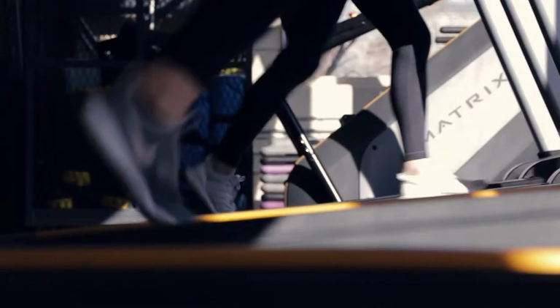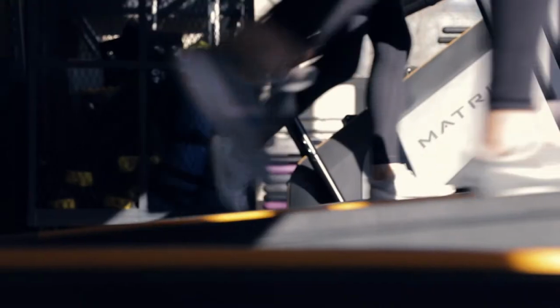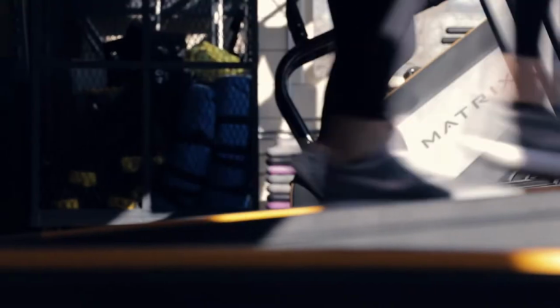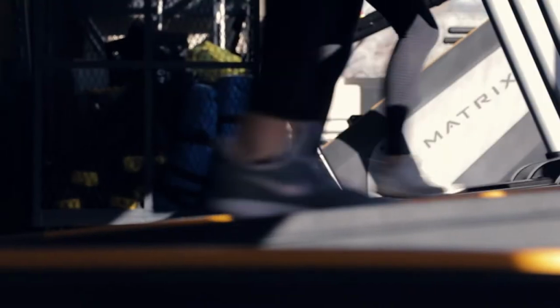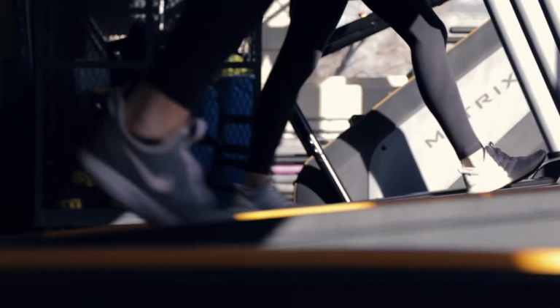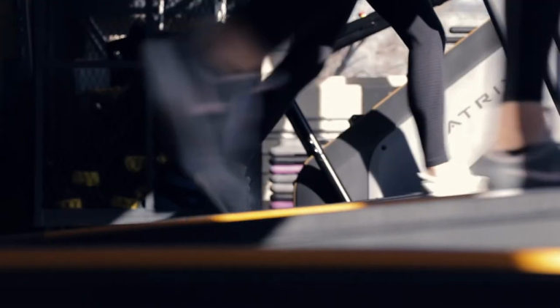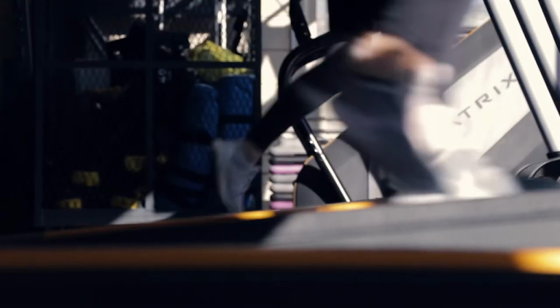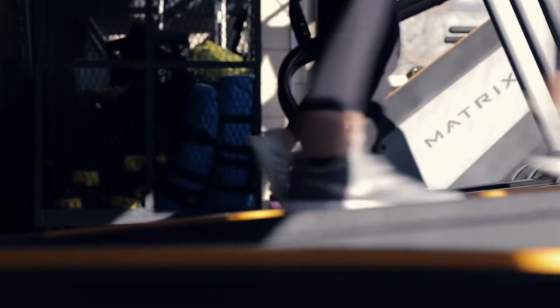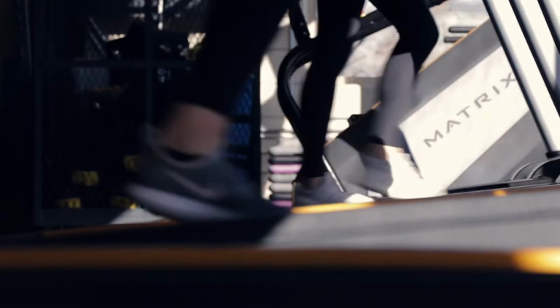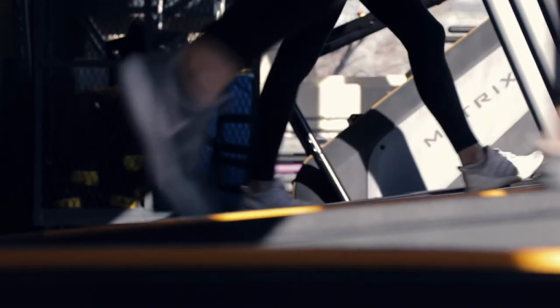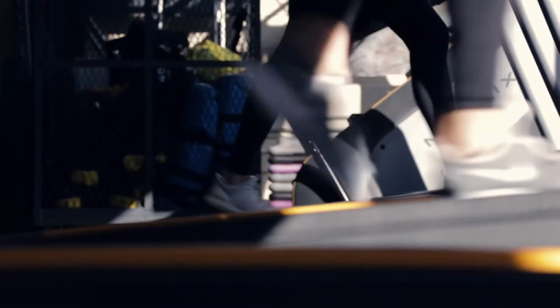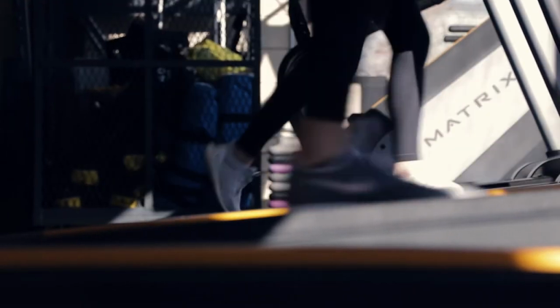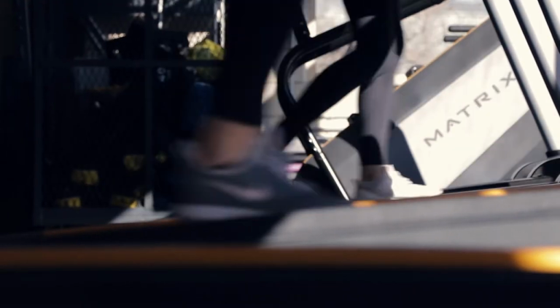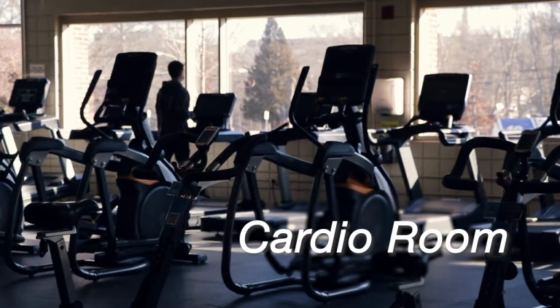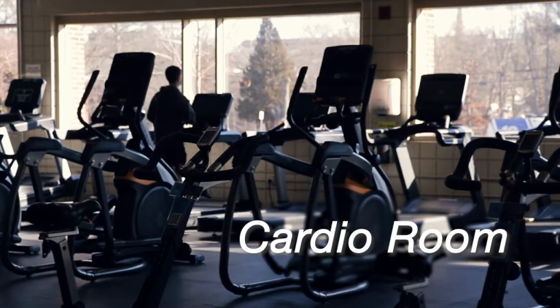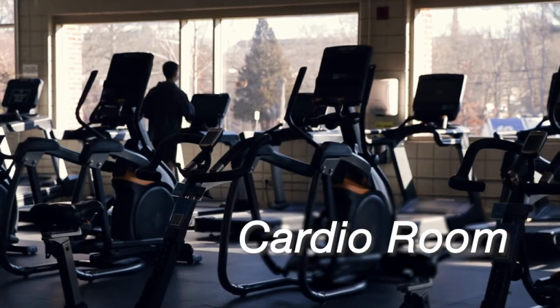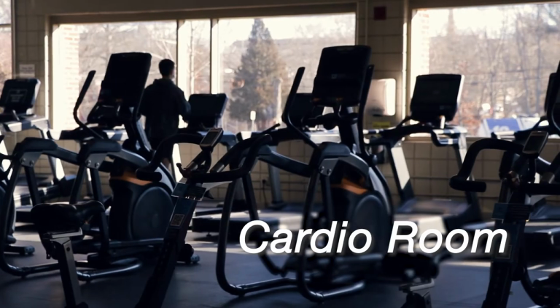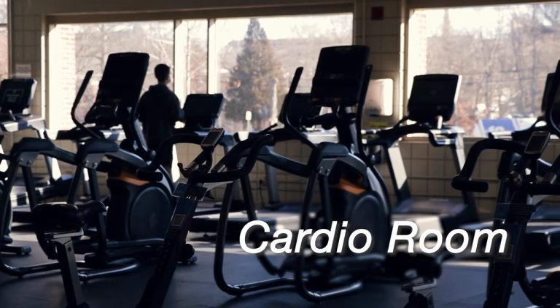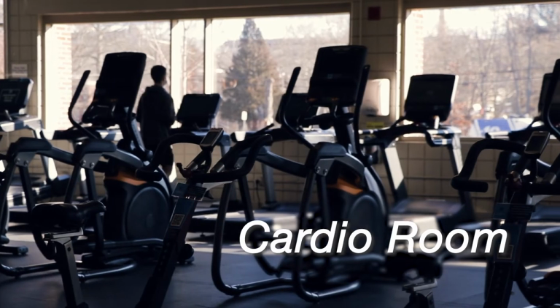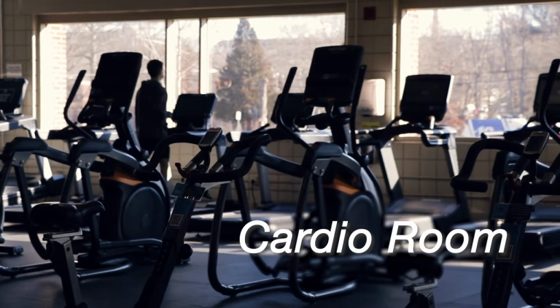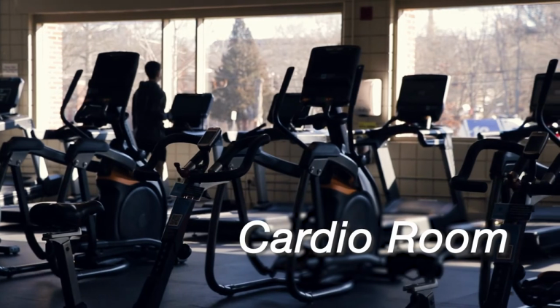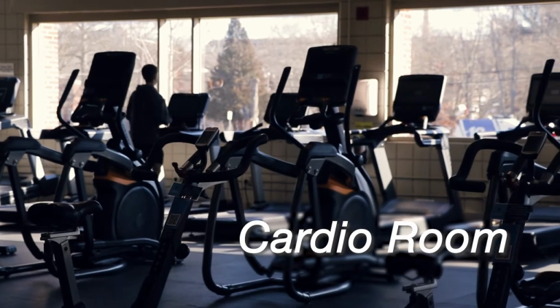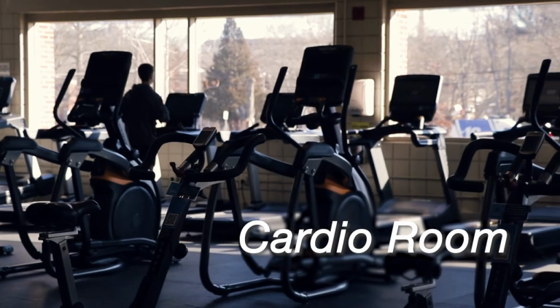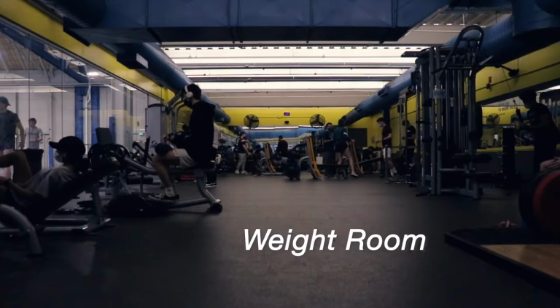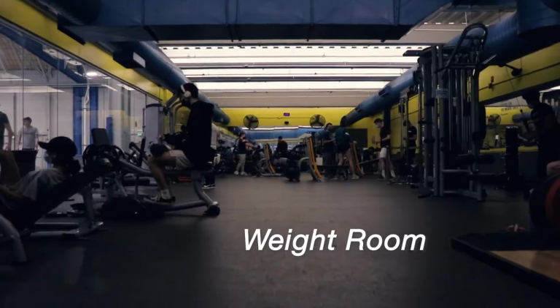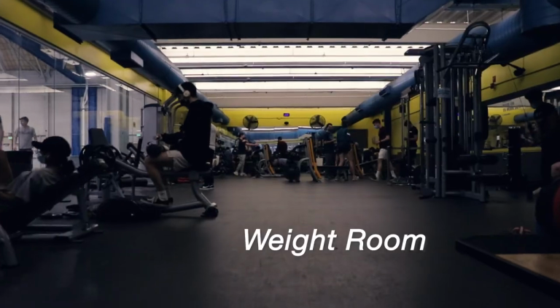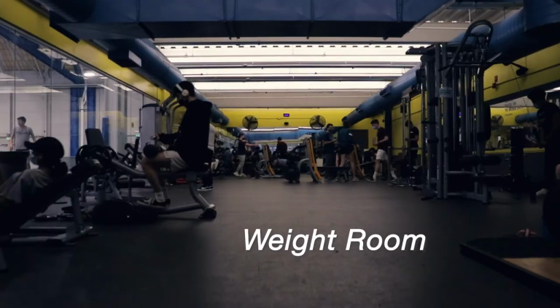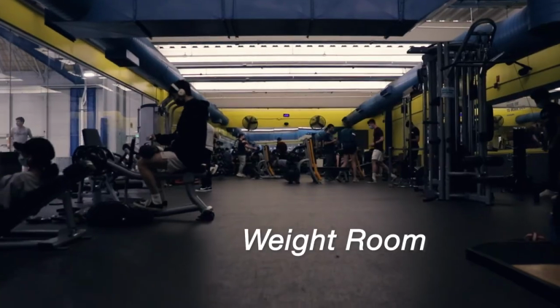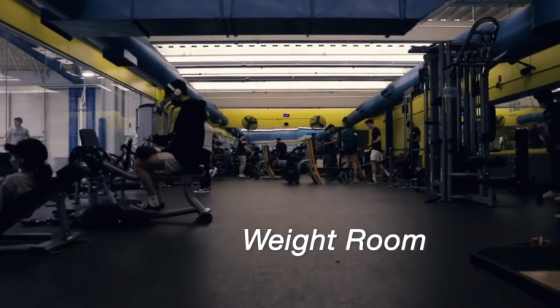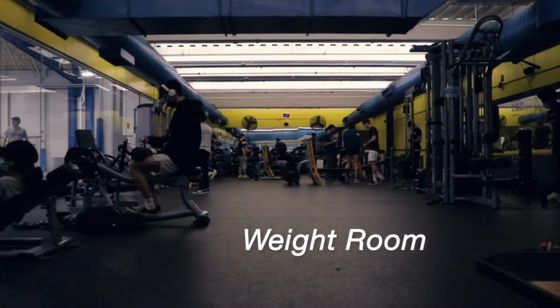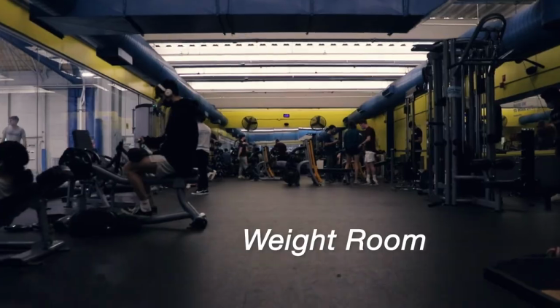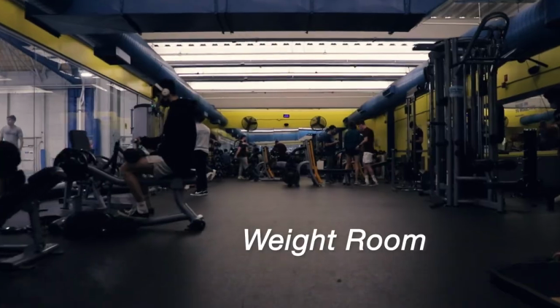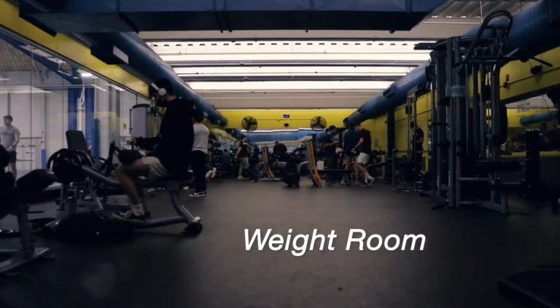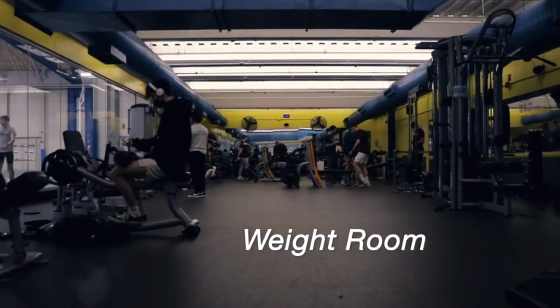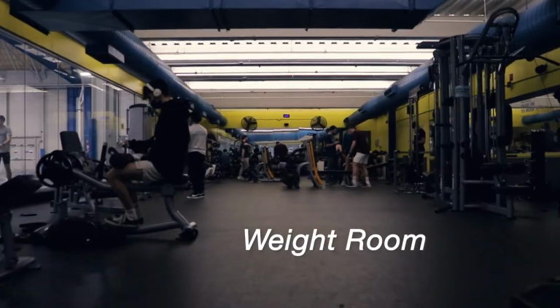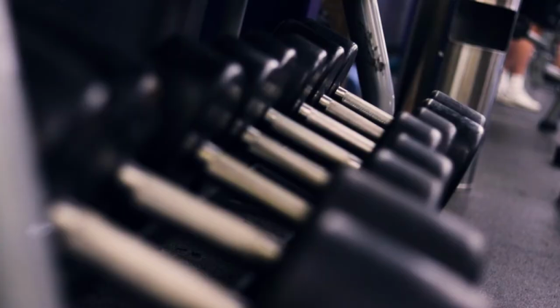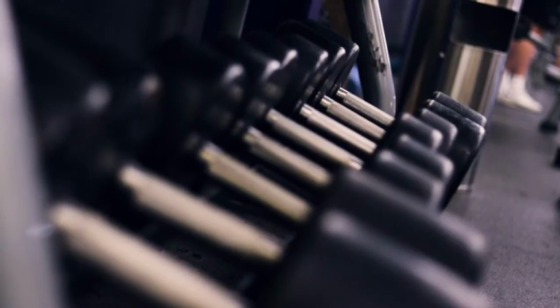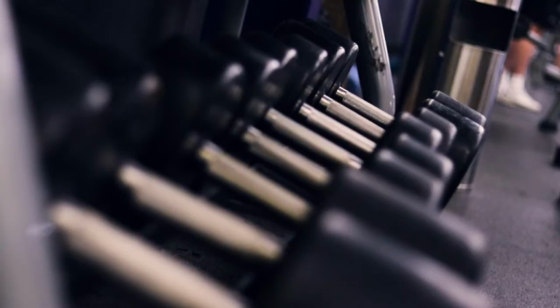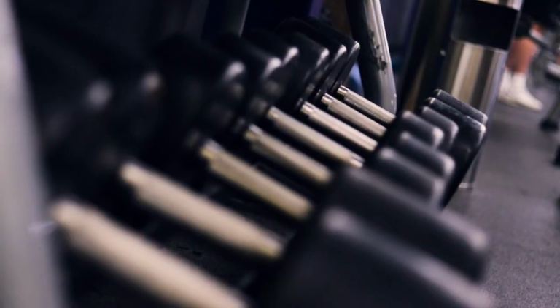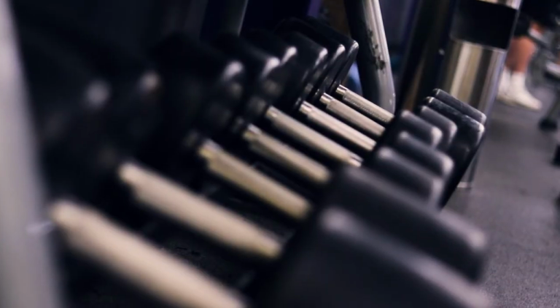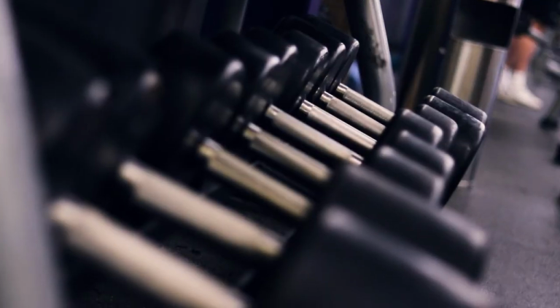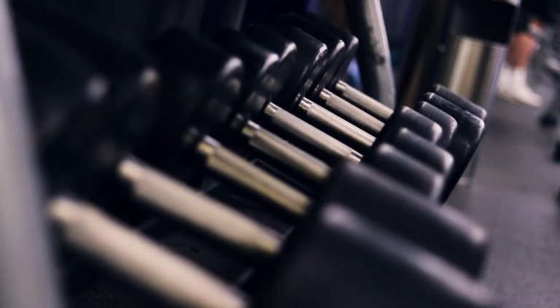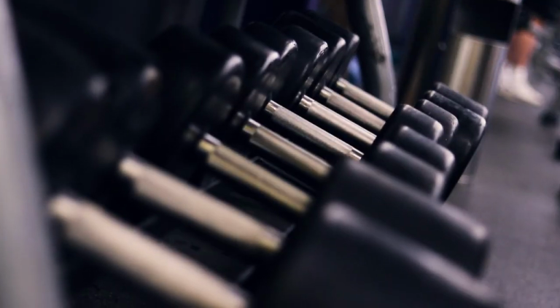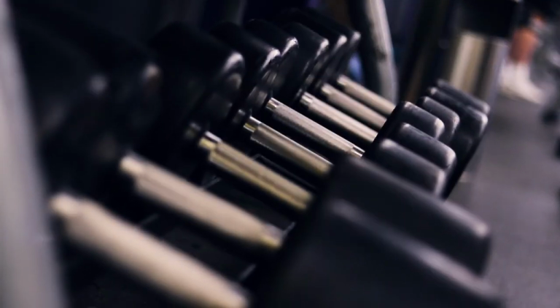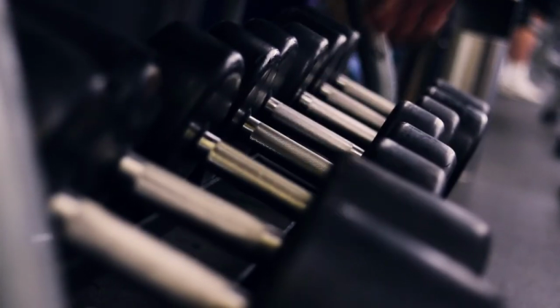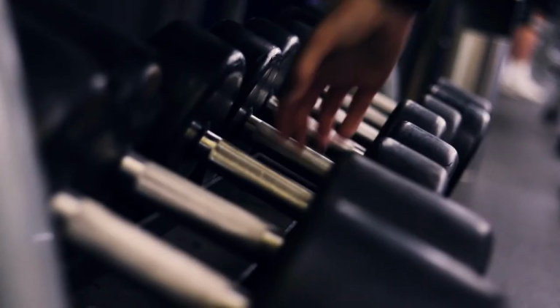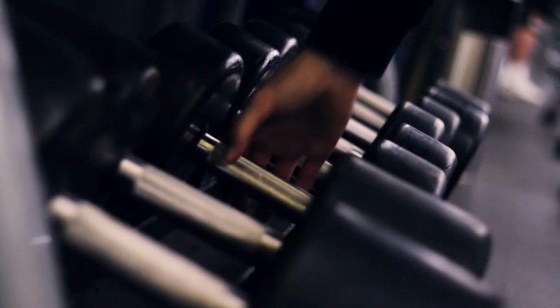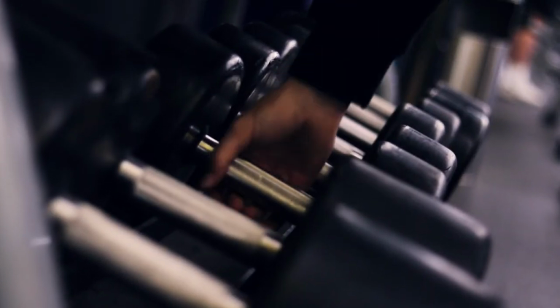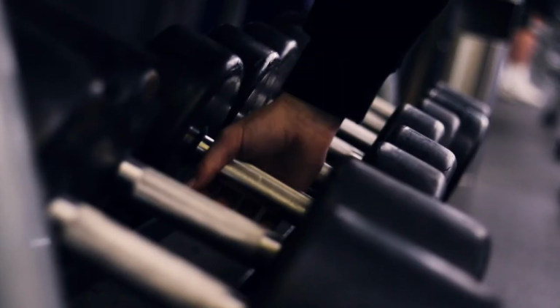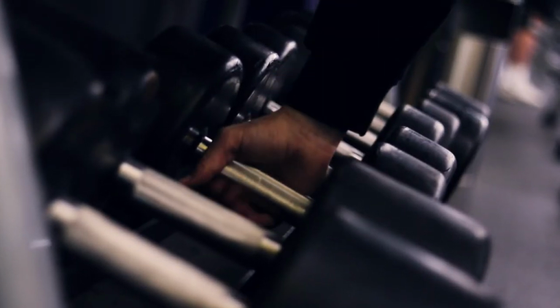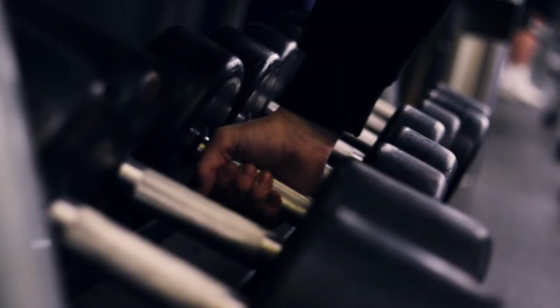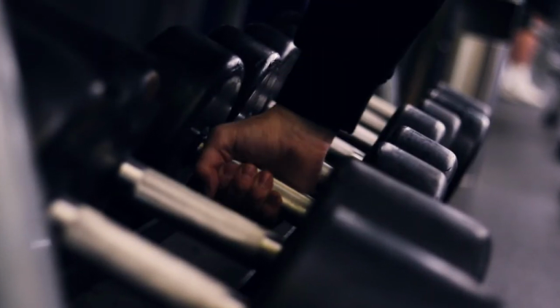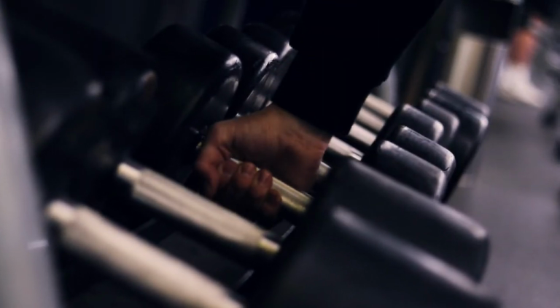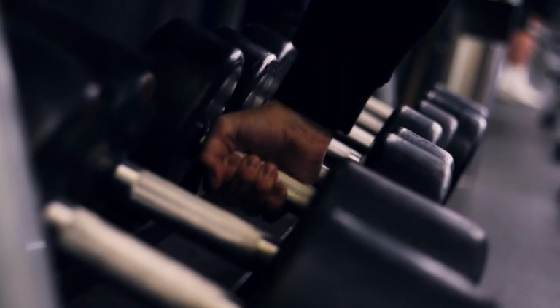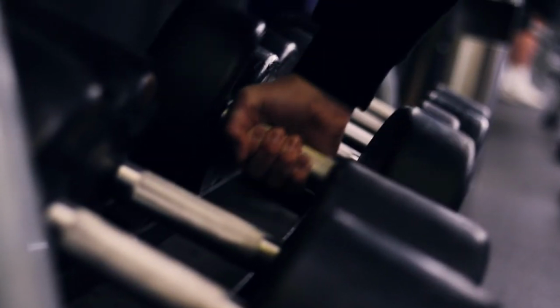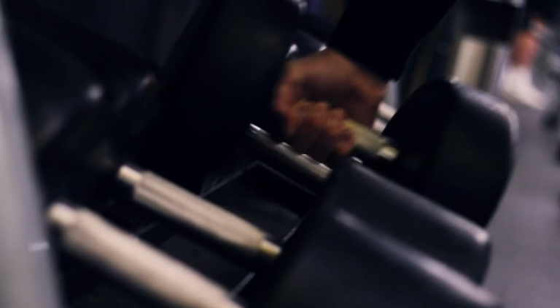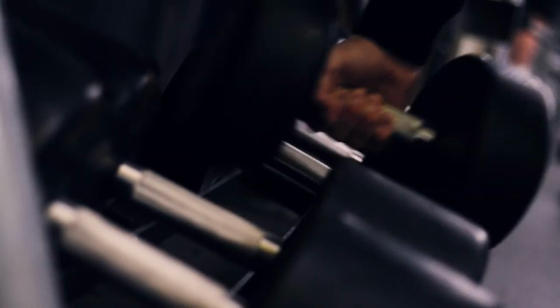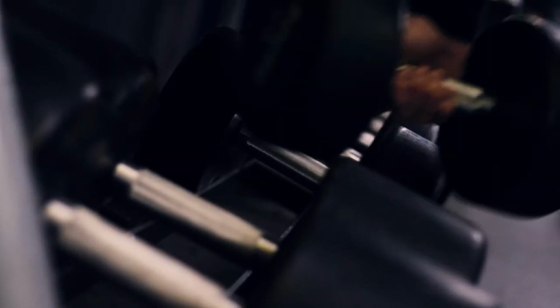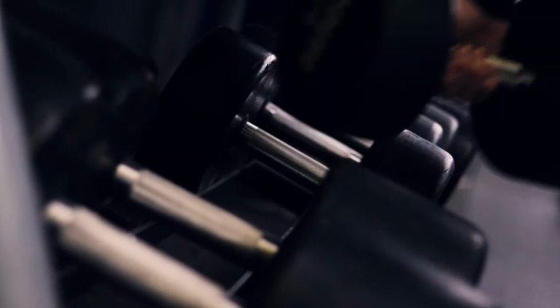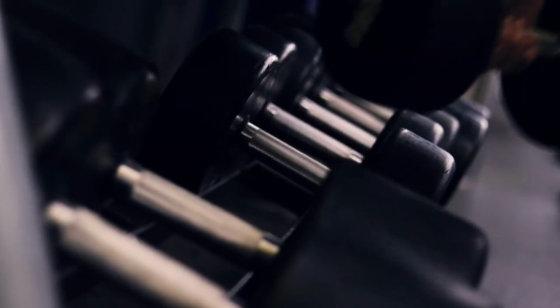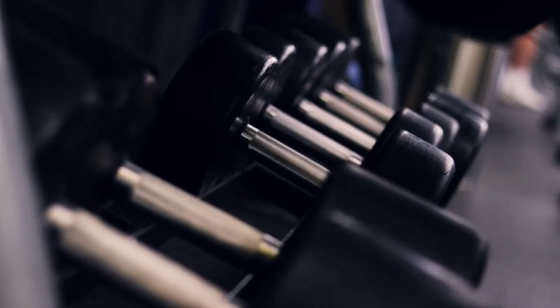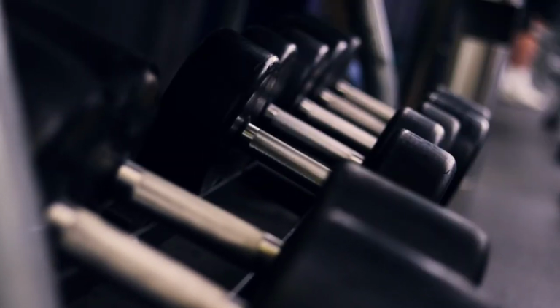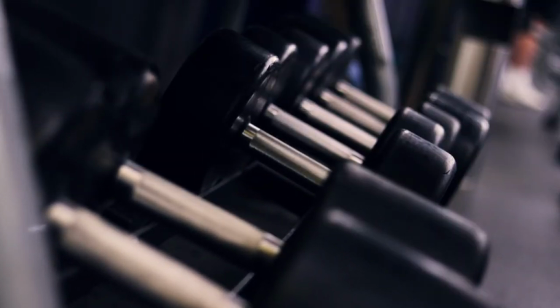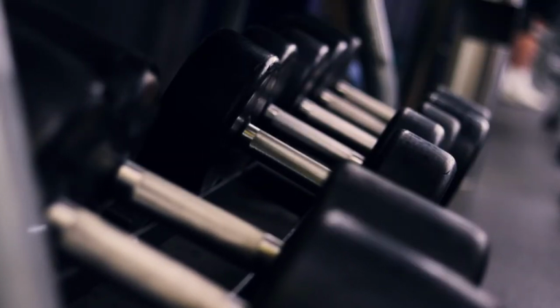Also available are the Mackle Cardio Room and Weight Room. The space provides everything you'll need to get in shape.